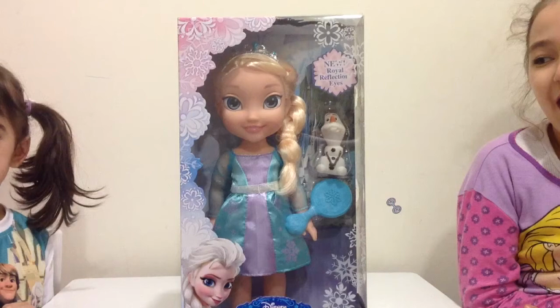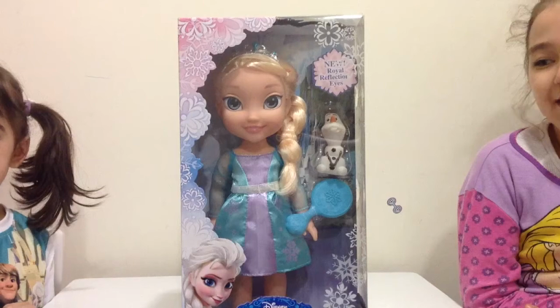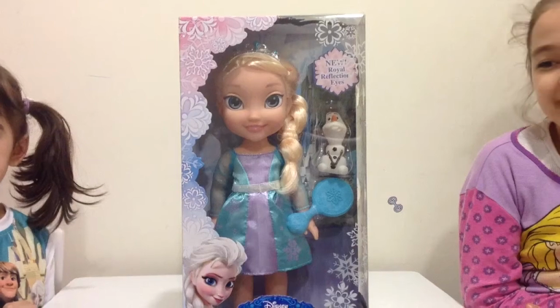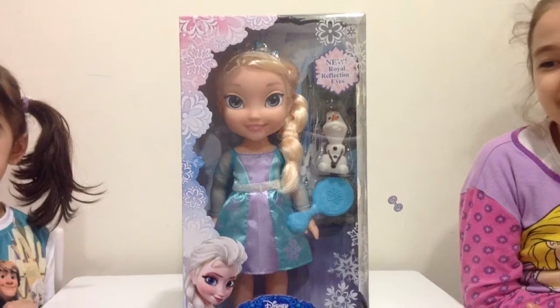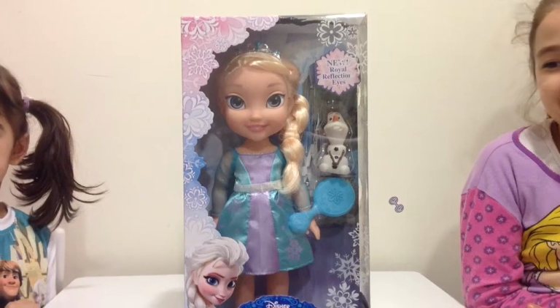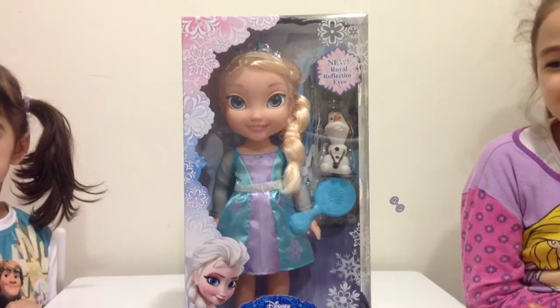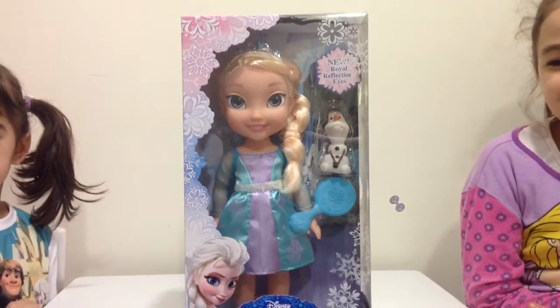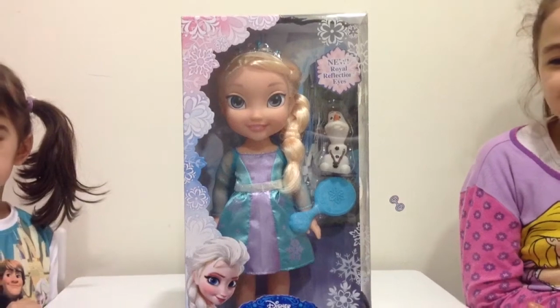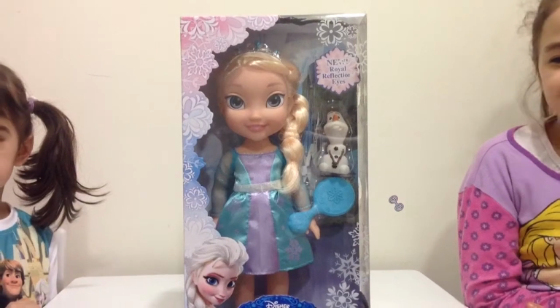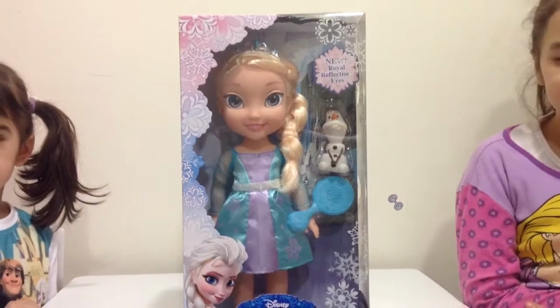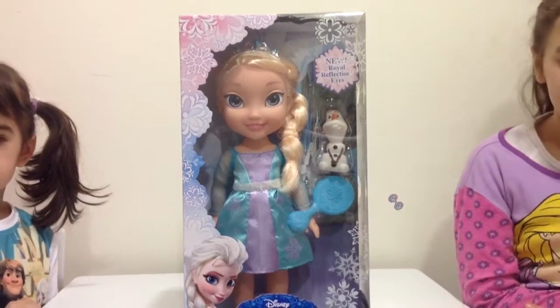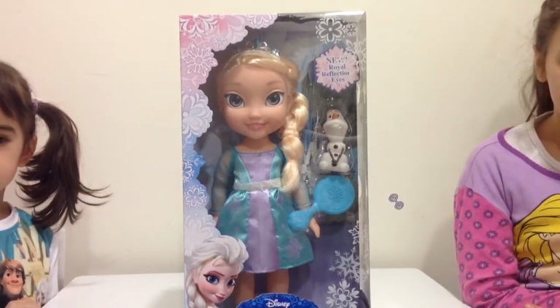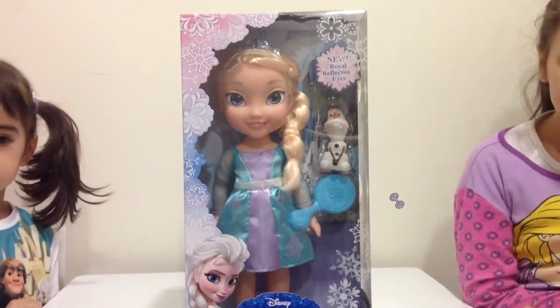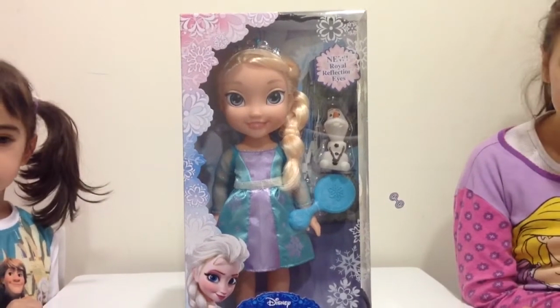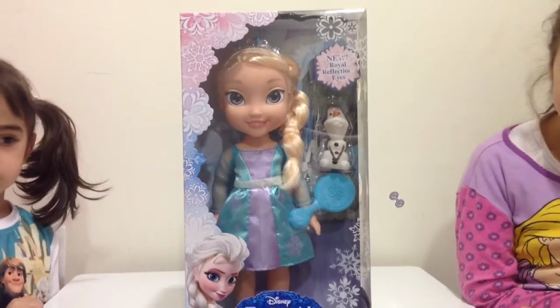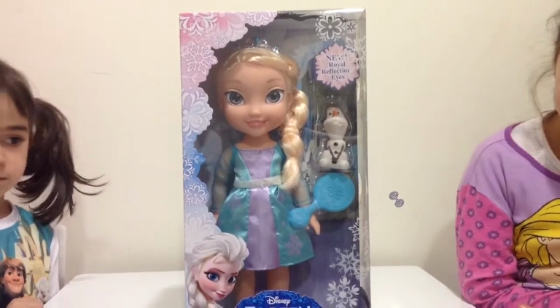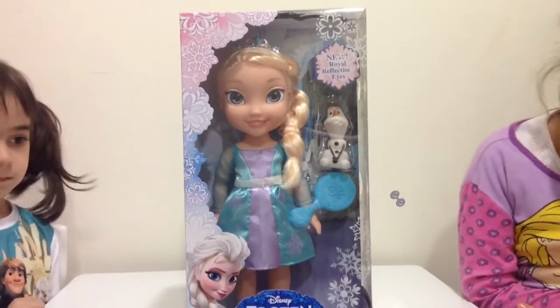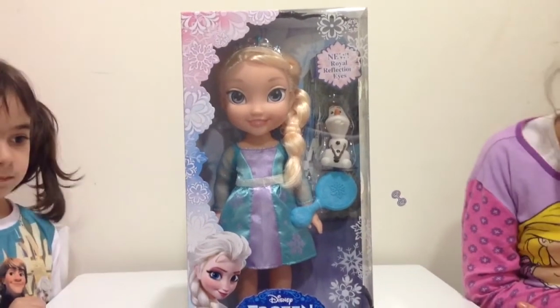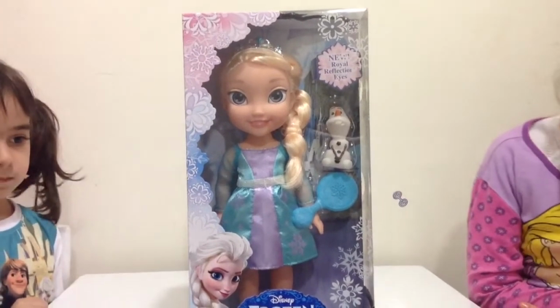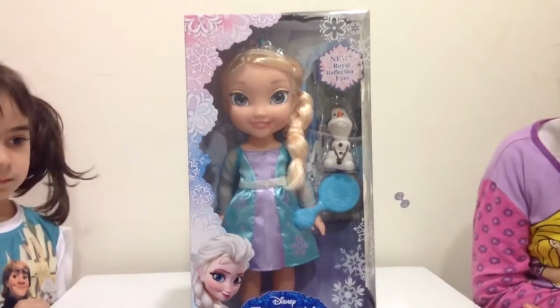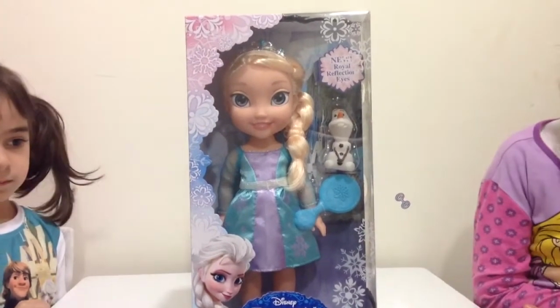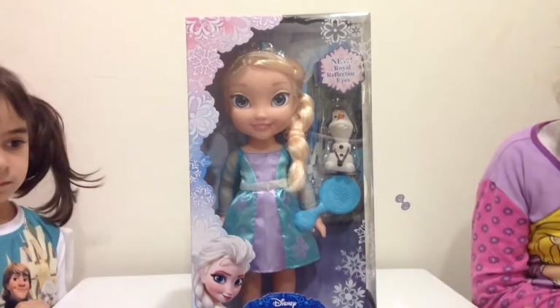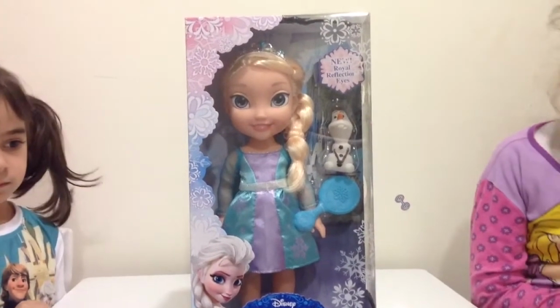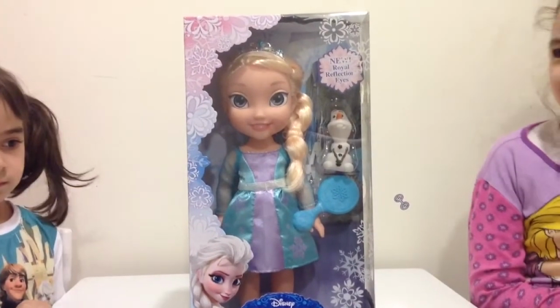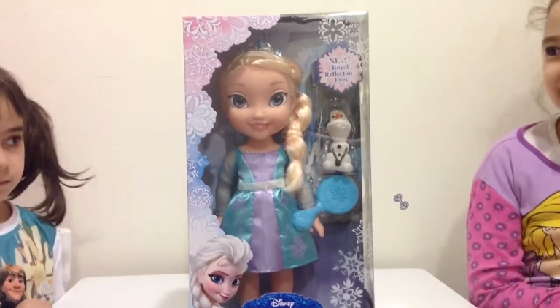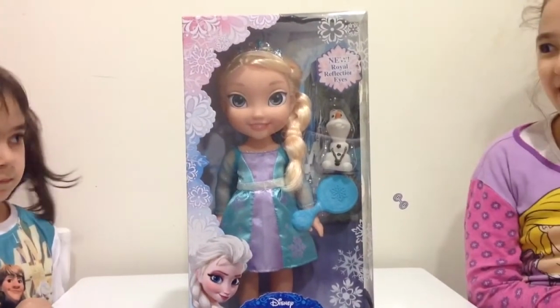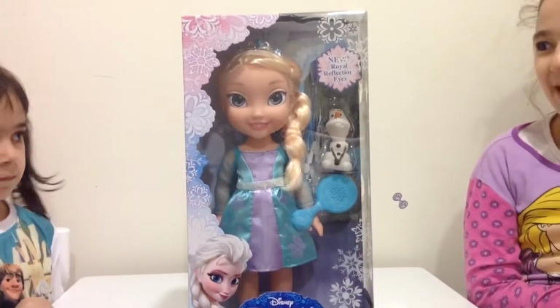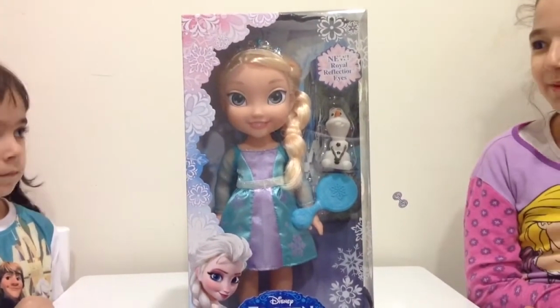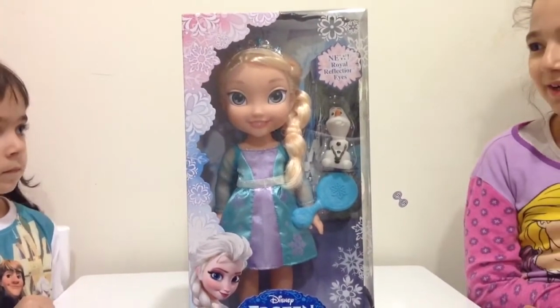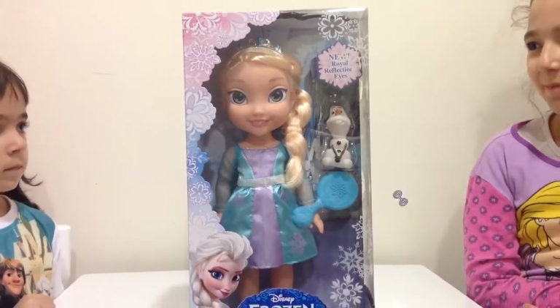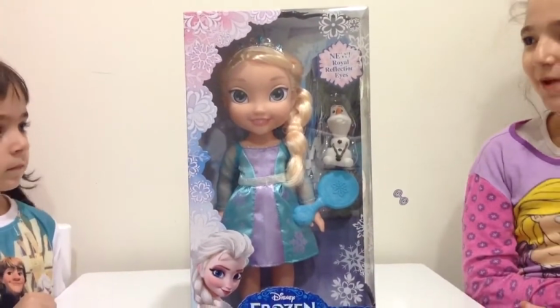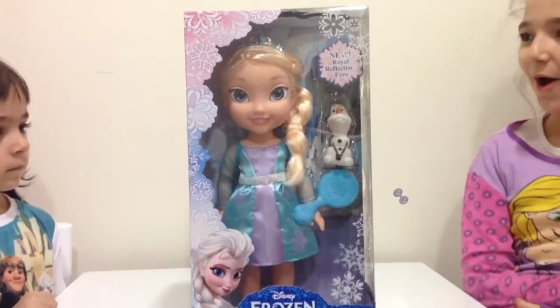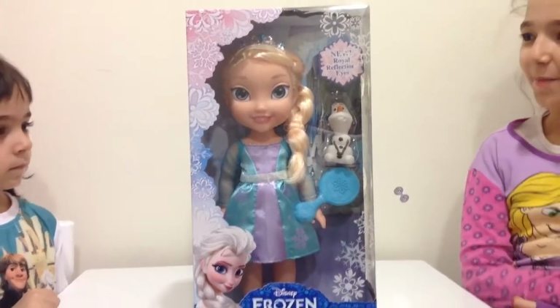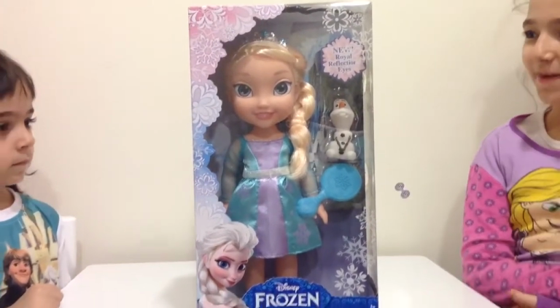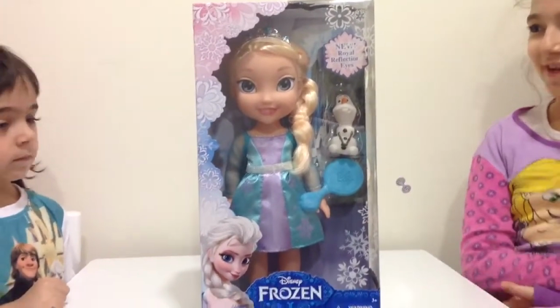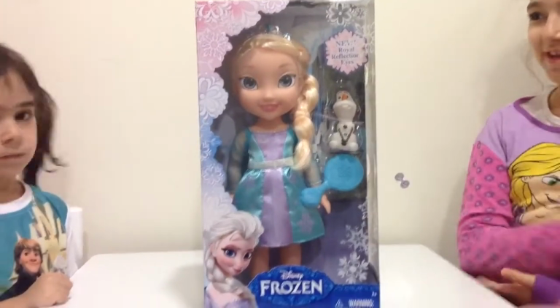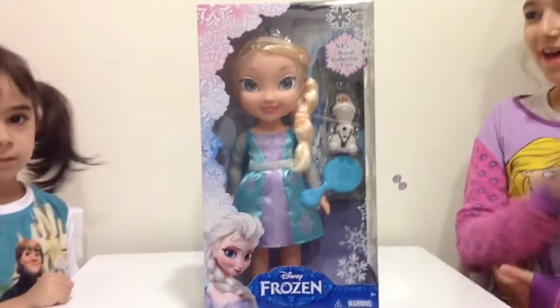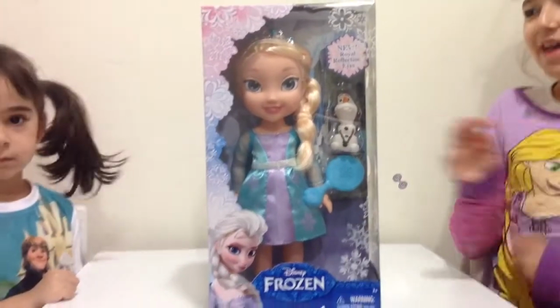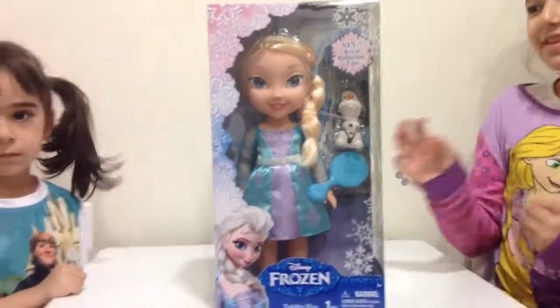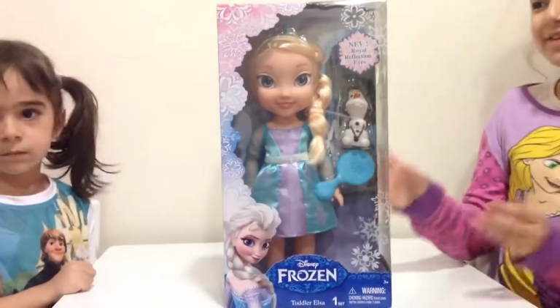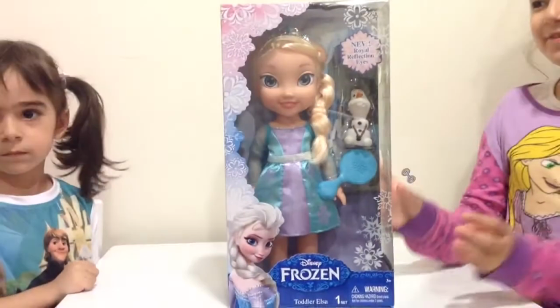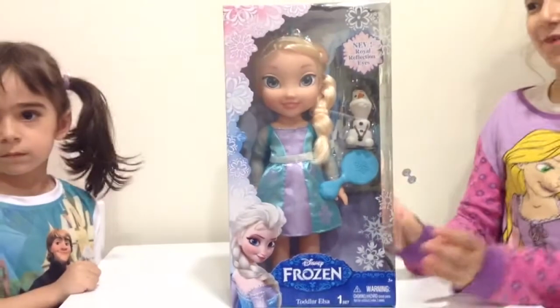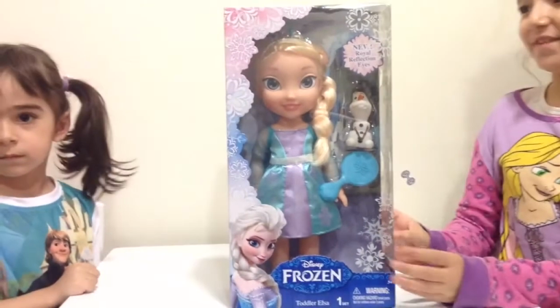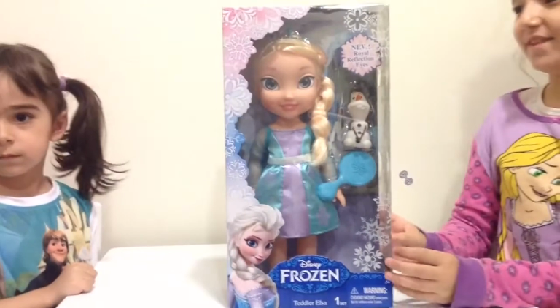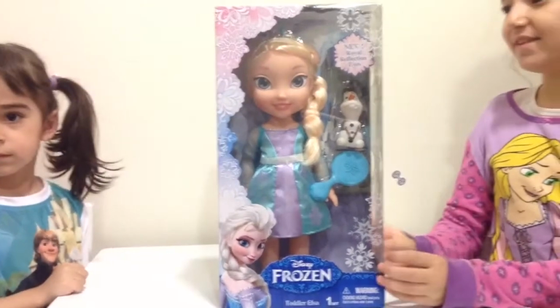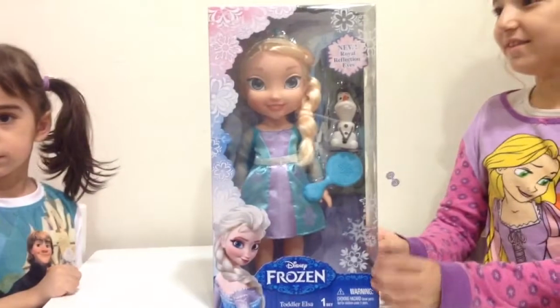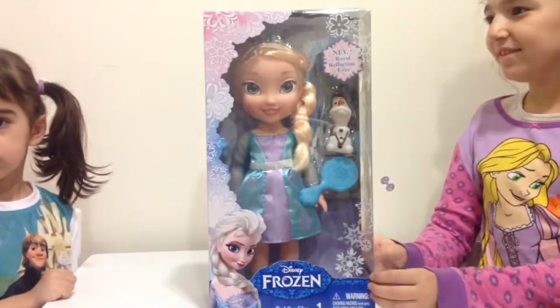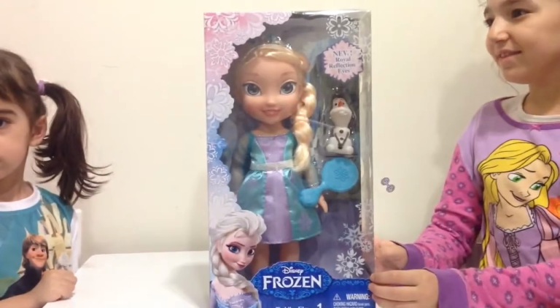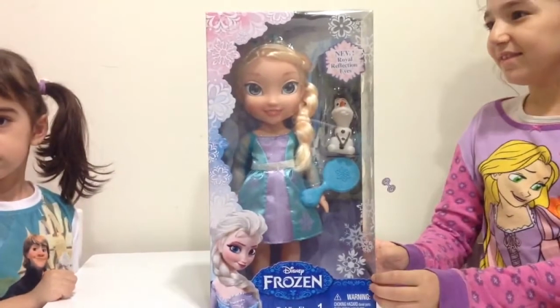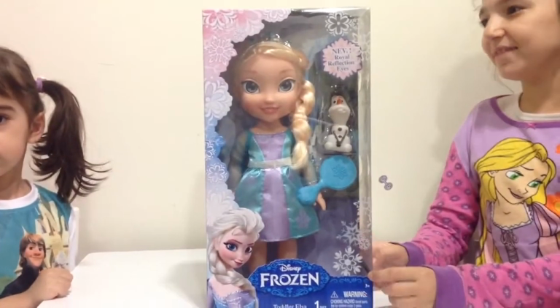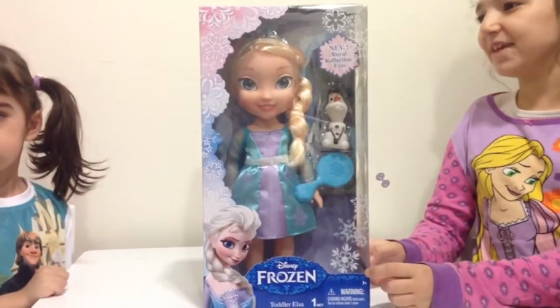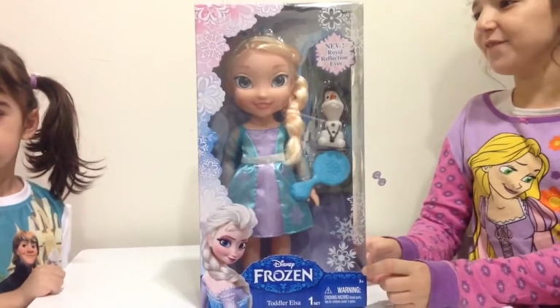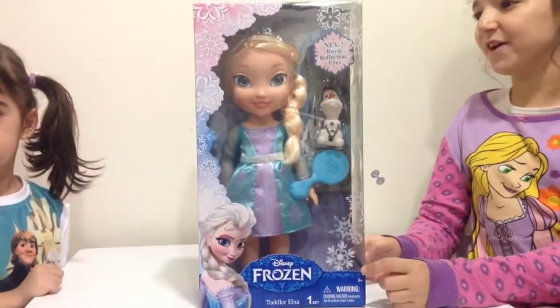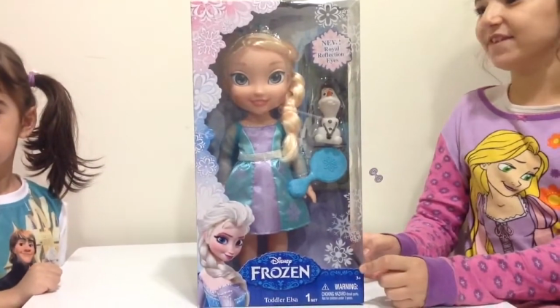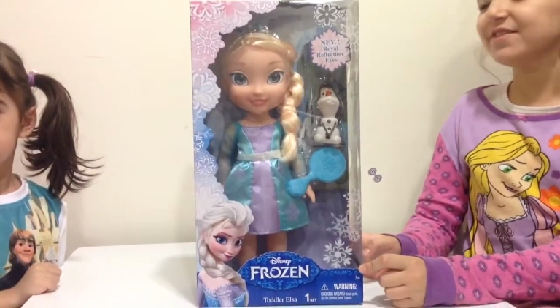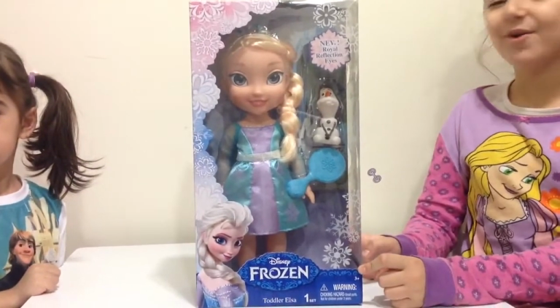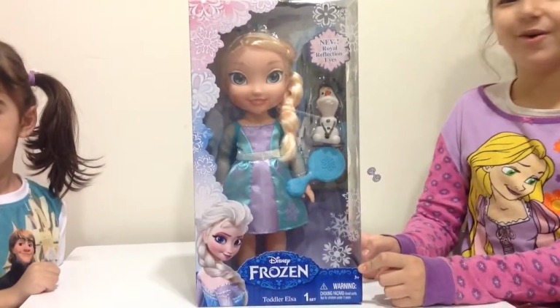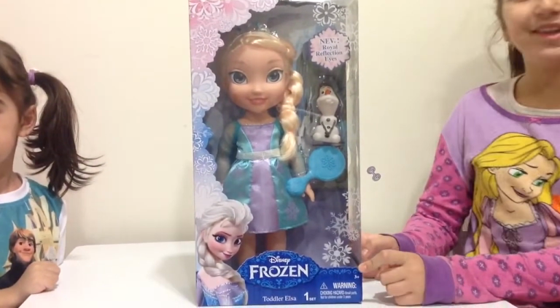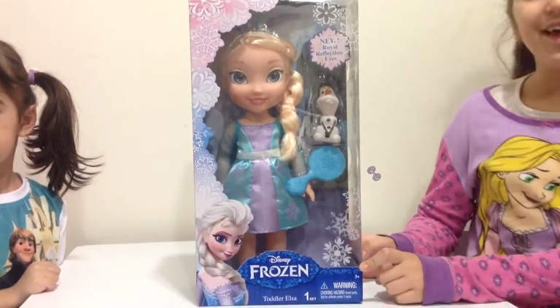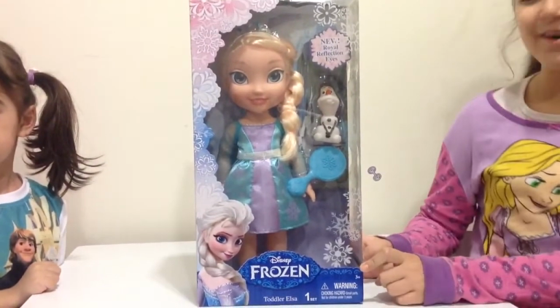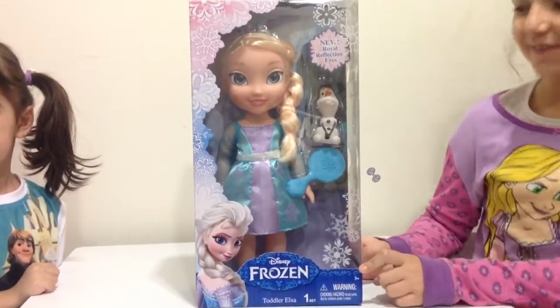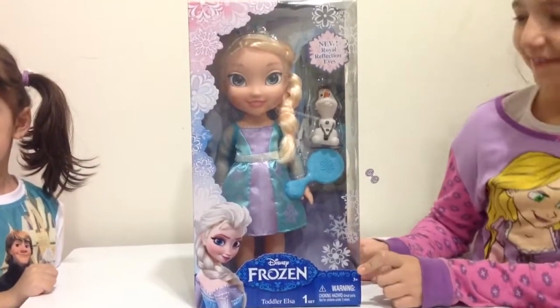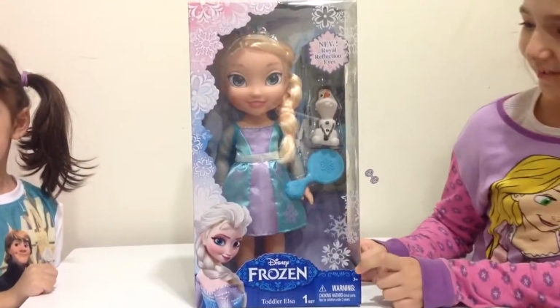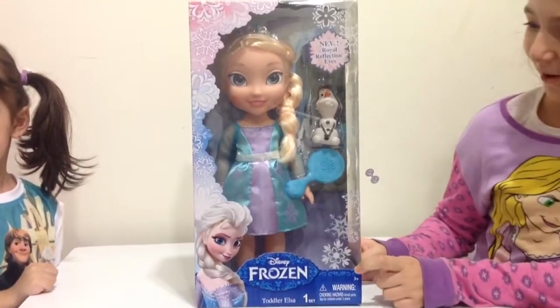Hi guys, it's the Disney Toy Collectors here, and today we're going to be opening this Disney Frozen Toddler Elsa doll.